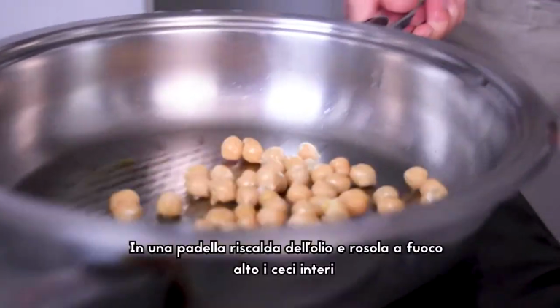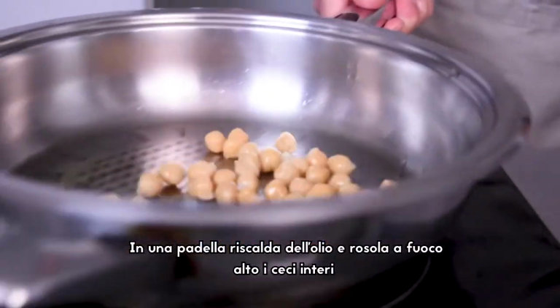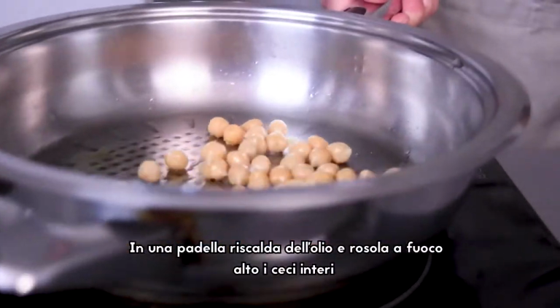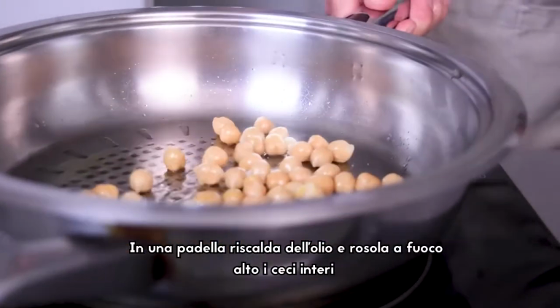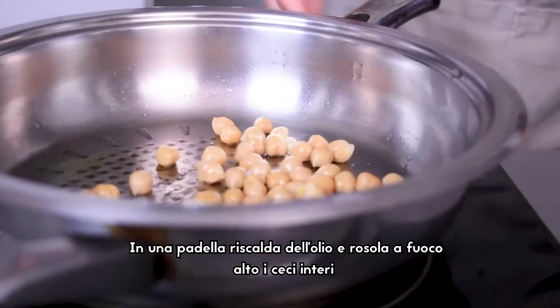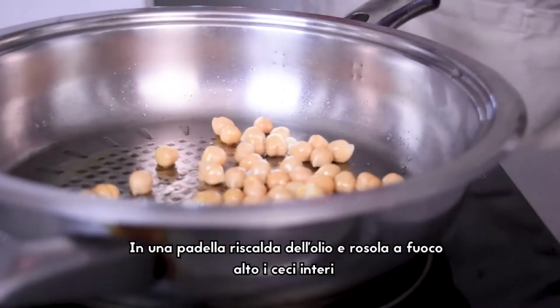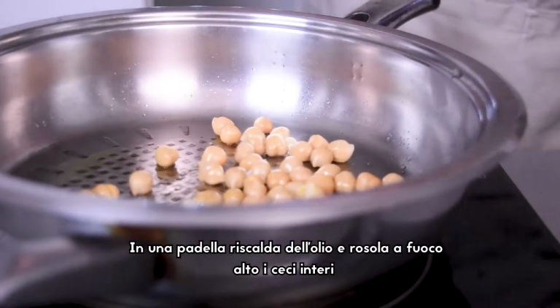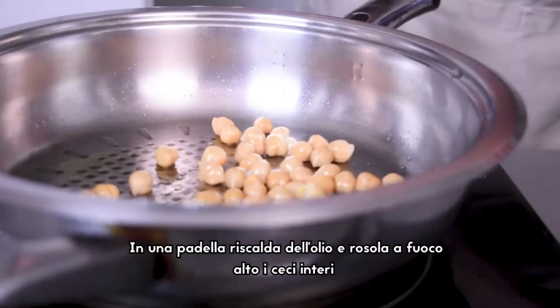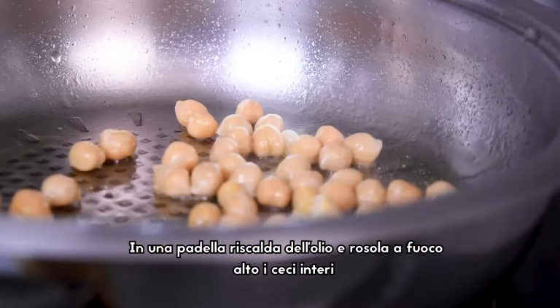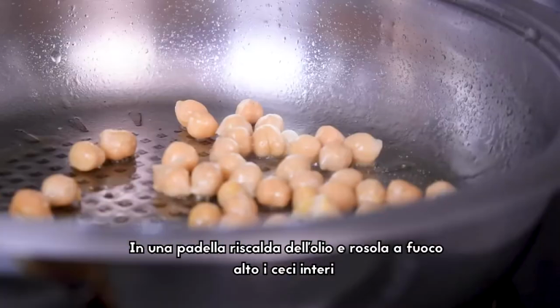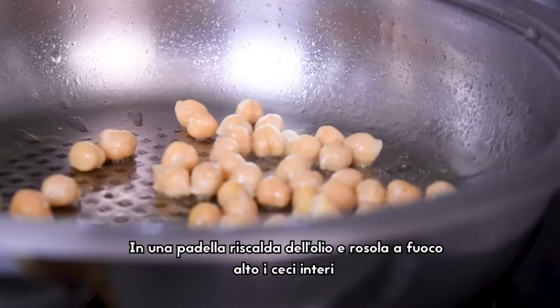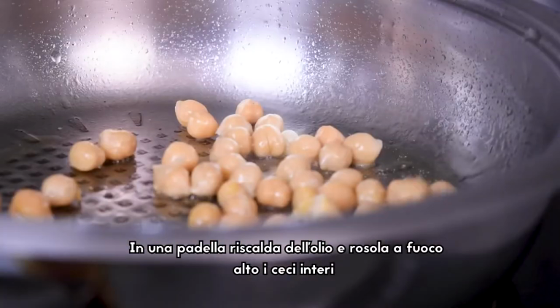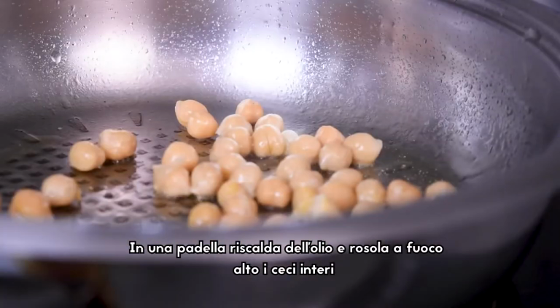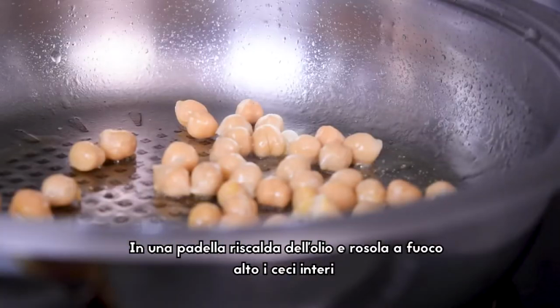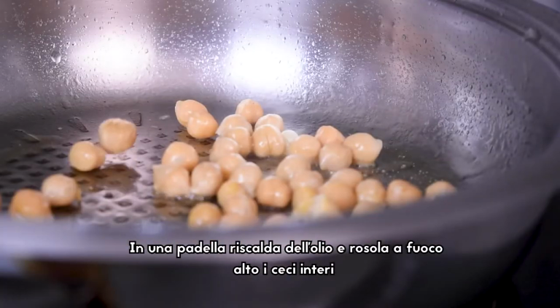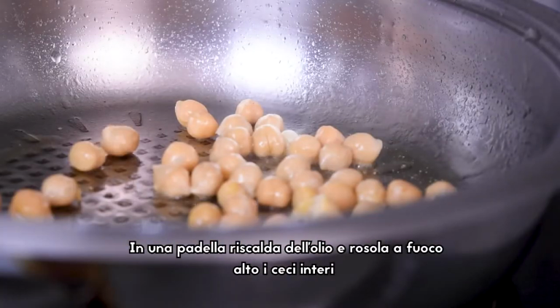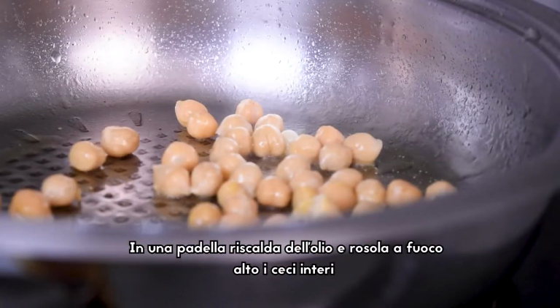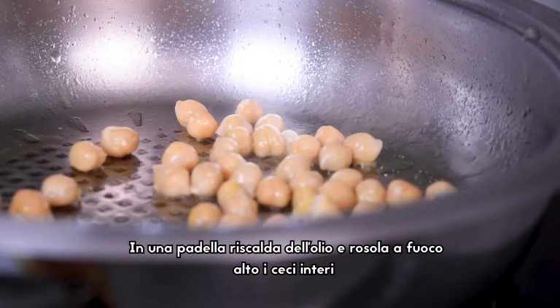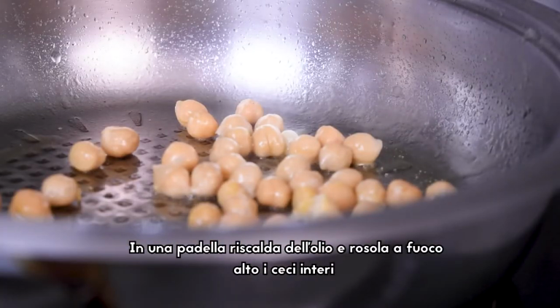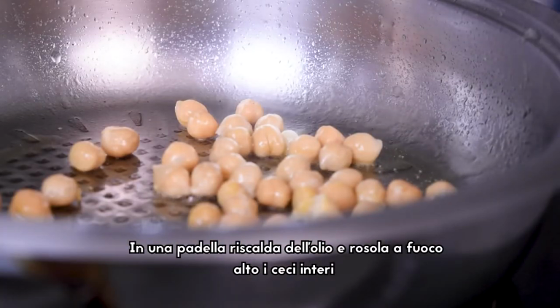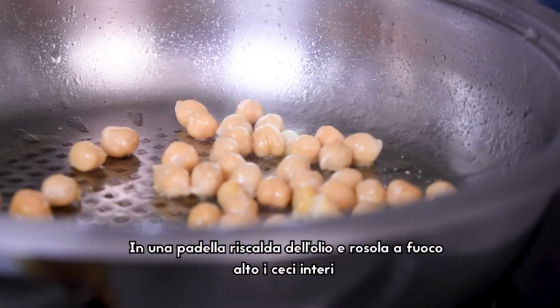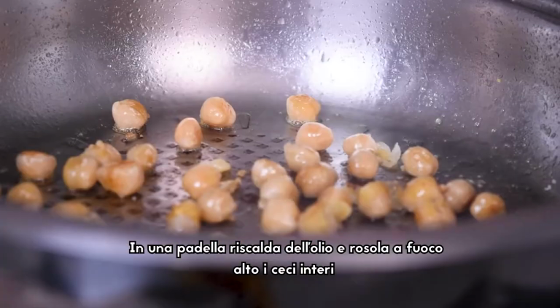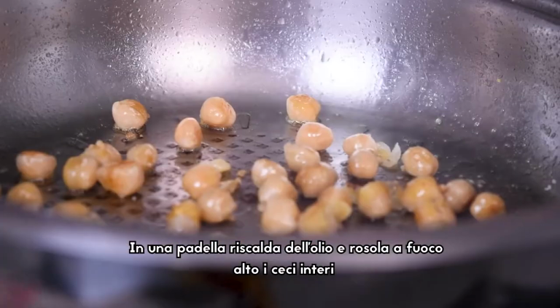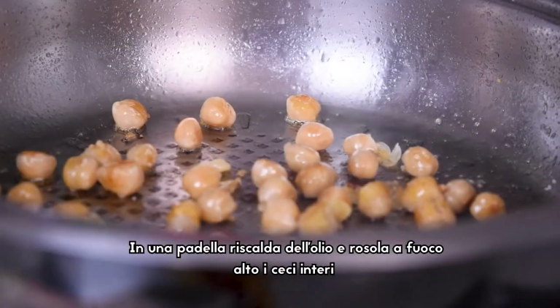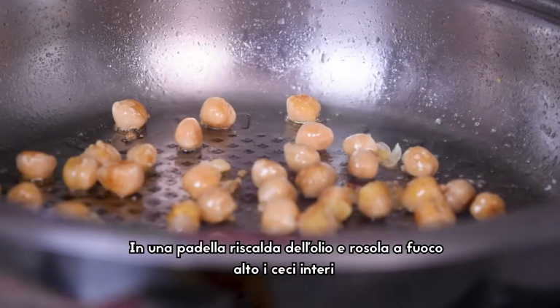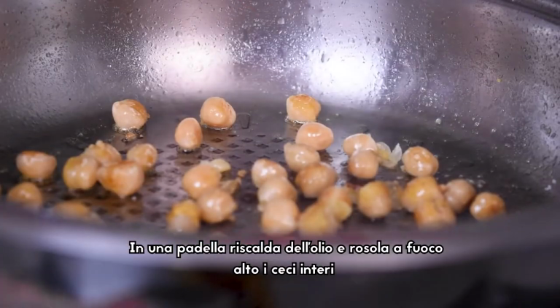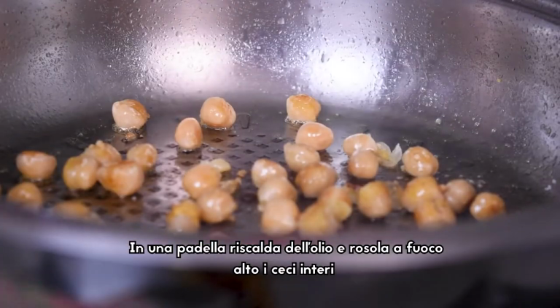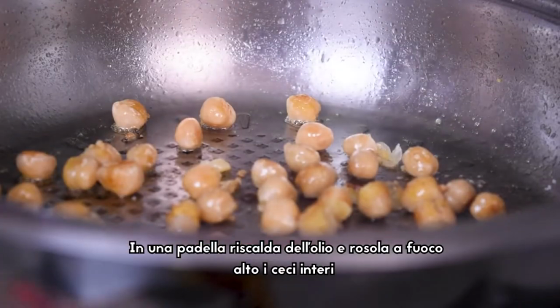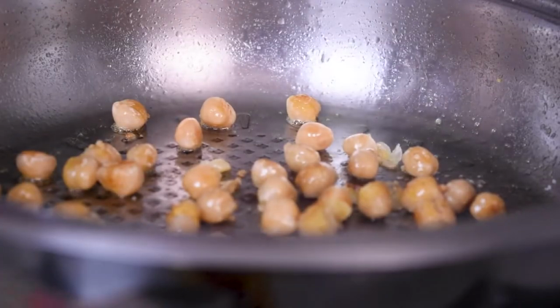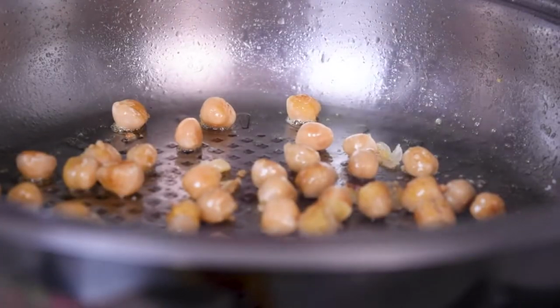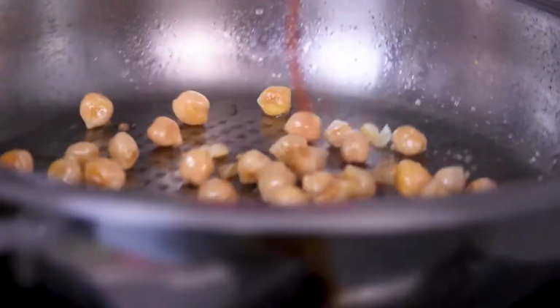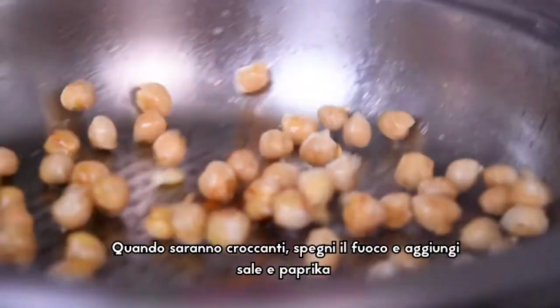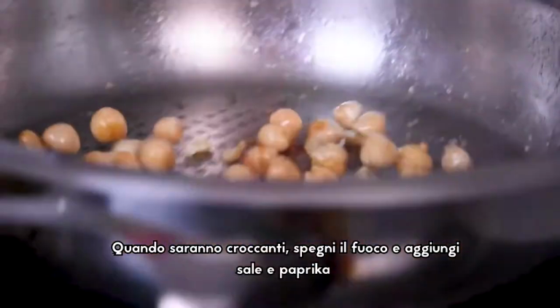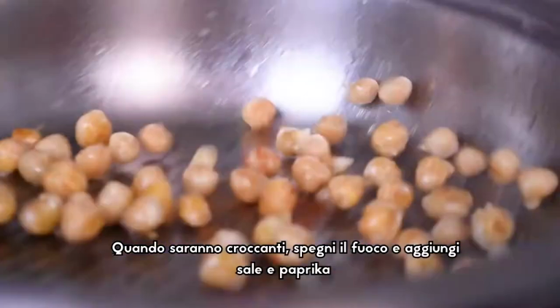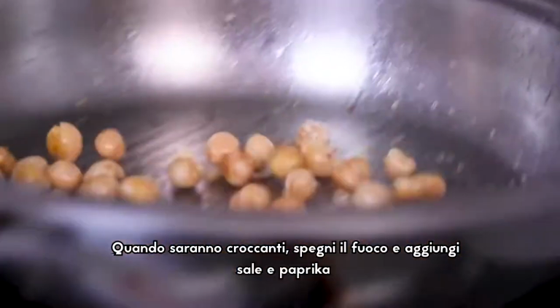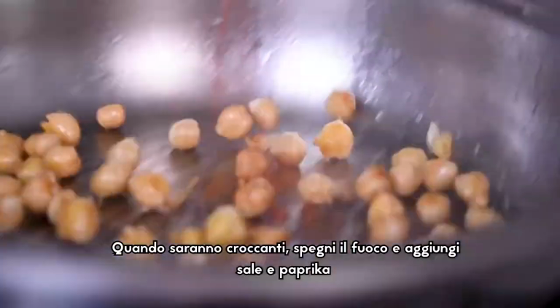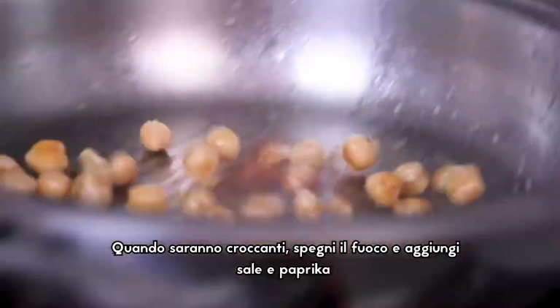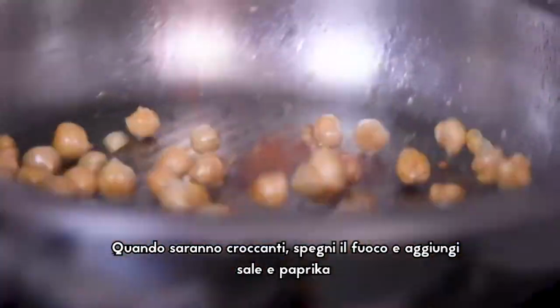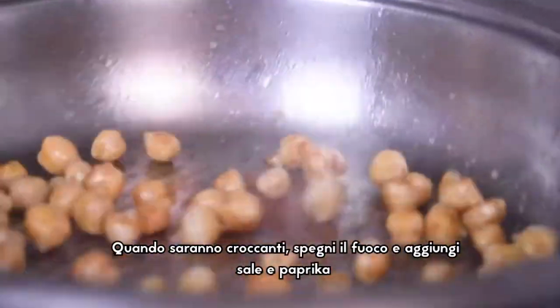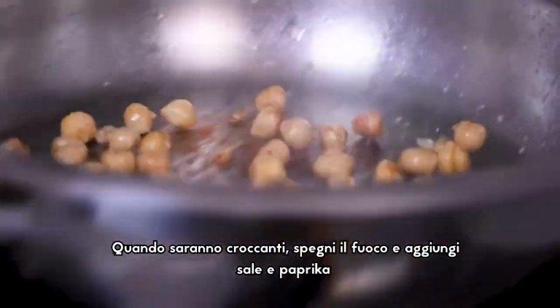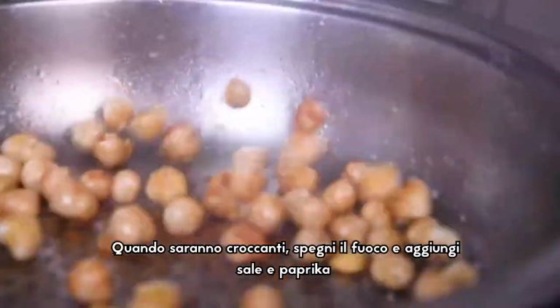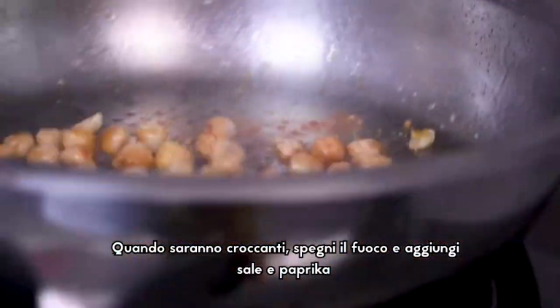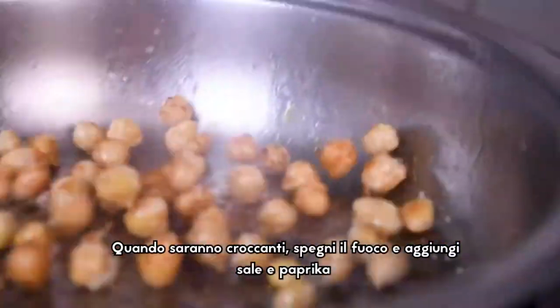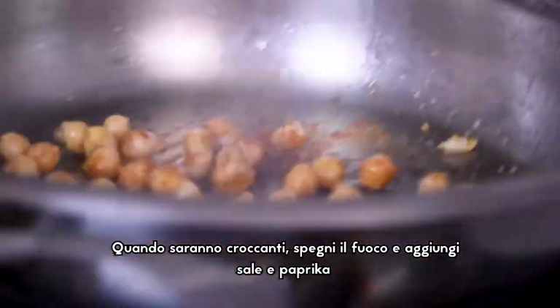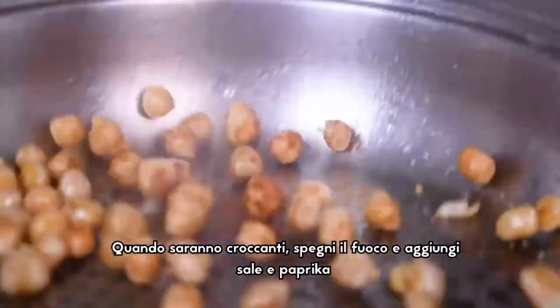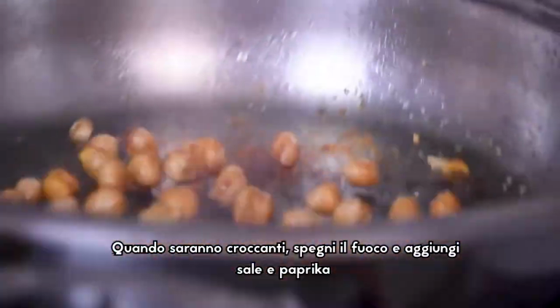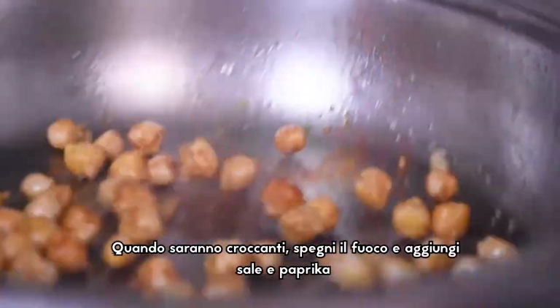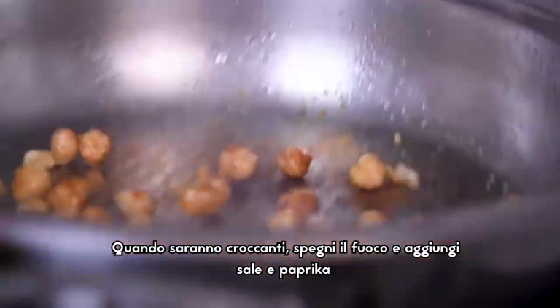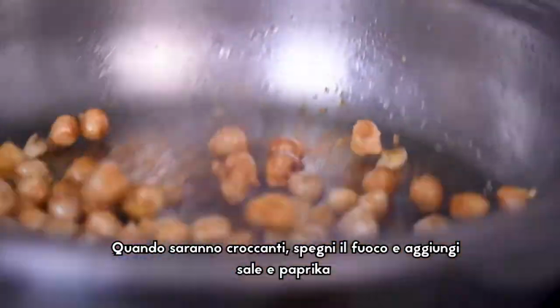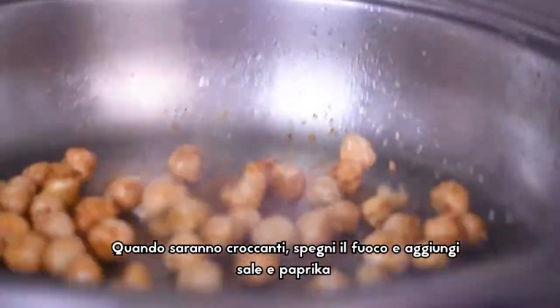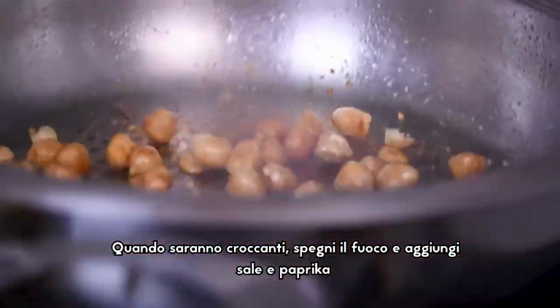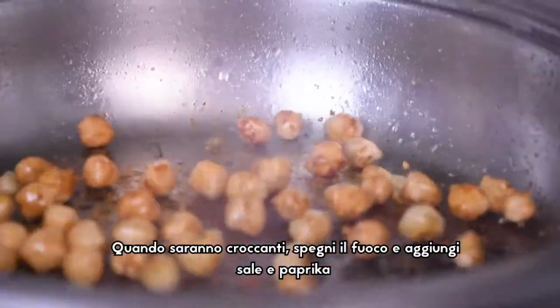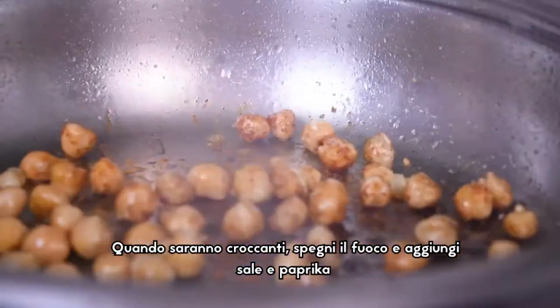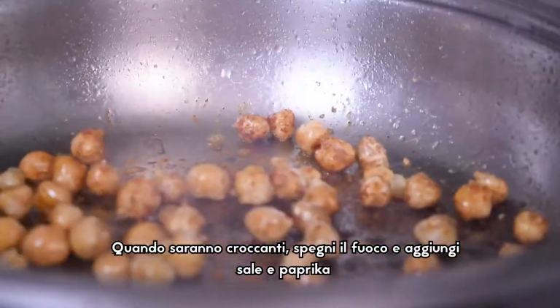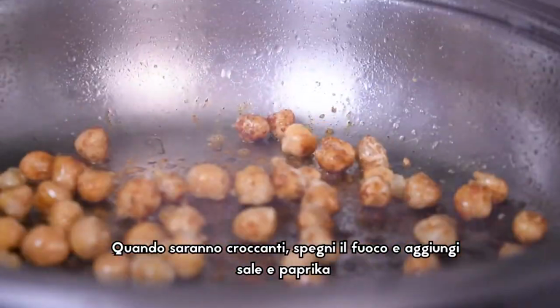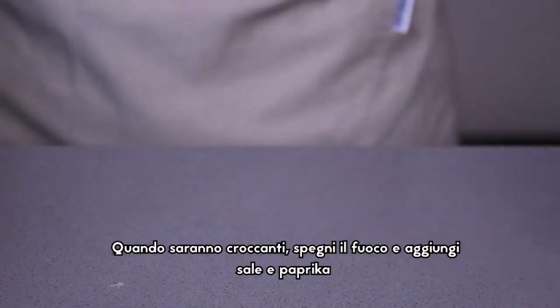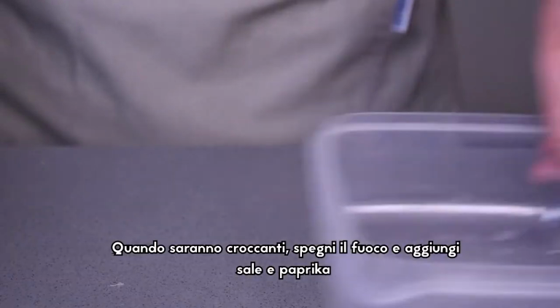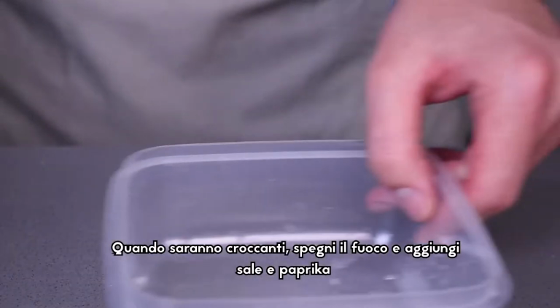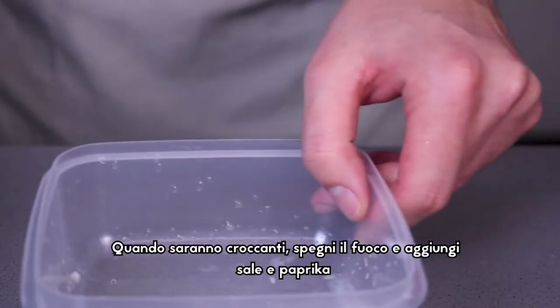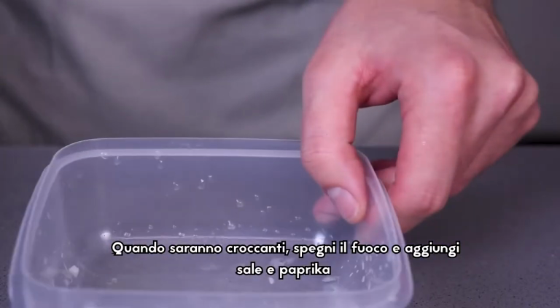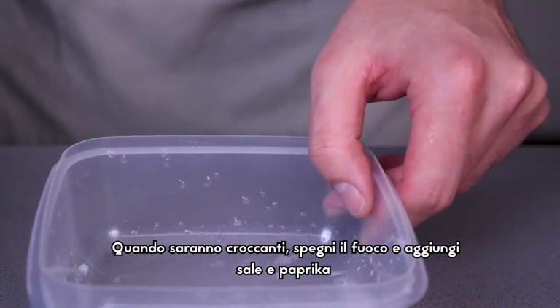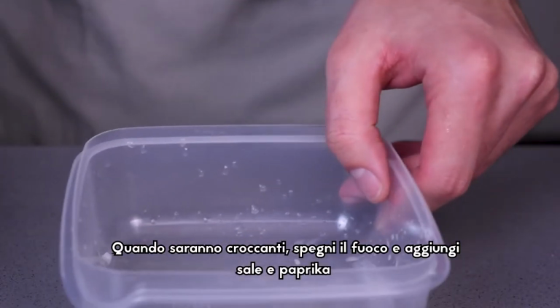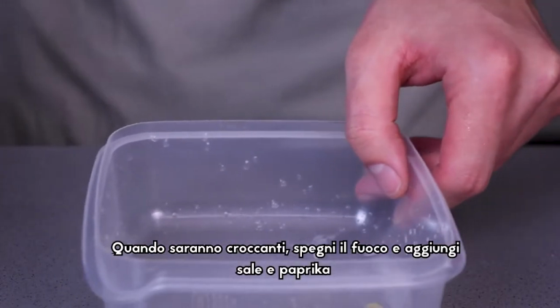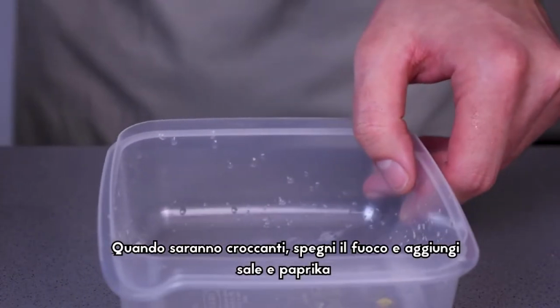Sprinkle a pan with chickpeas and roast them at high heat. When they look crispy, turn off the heat and season them with salt and pepper.